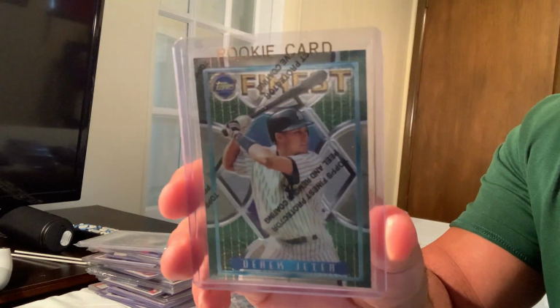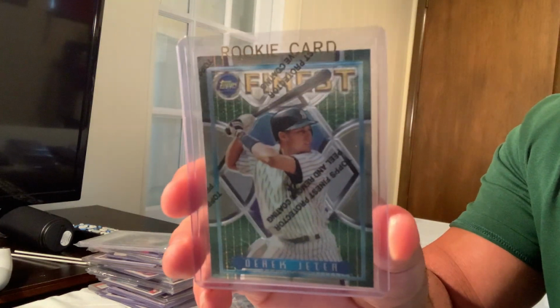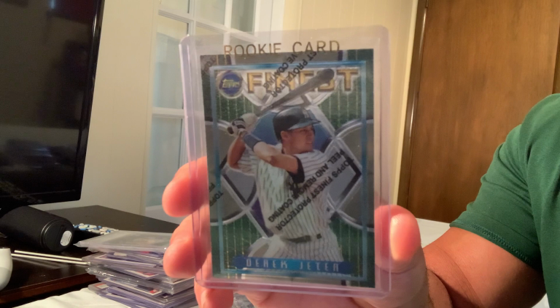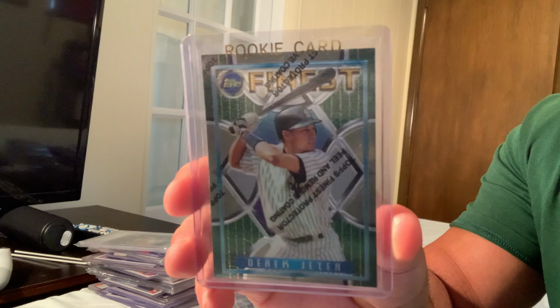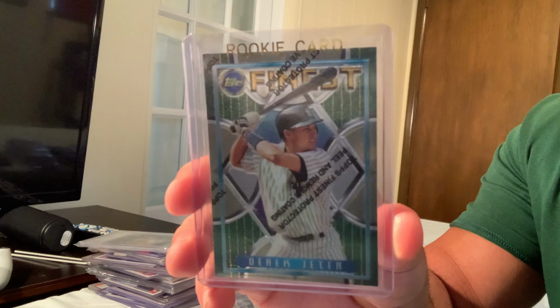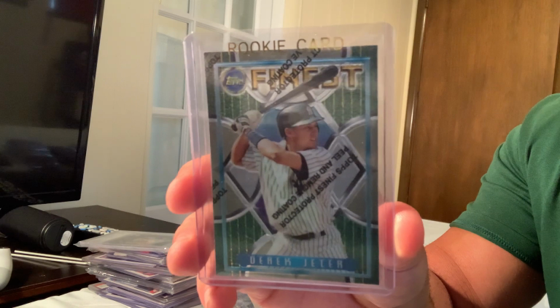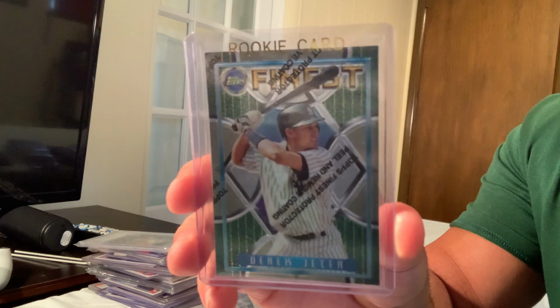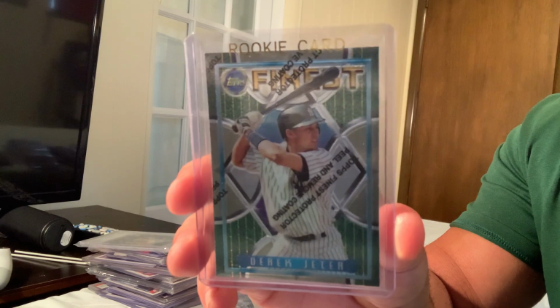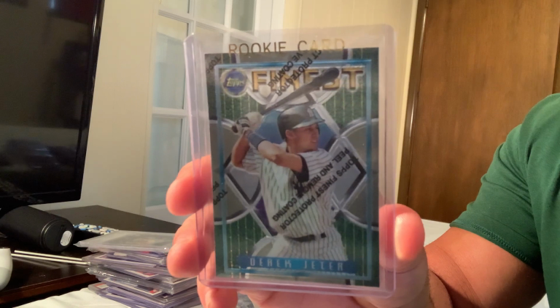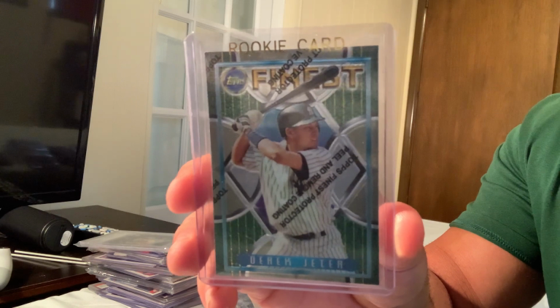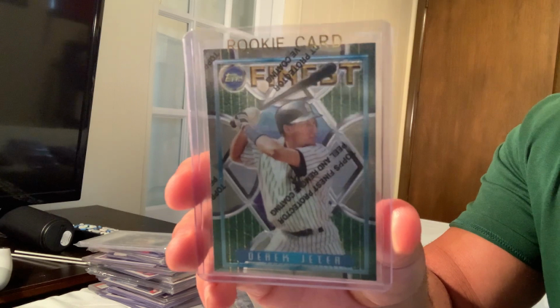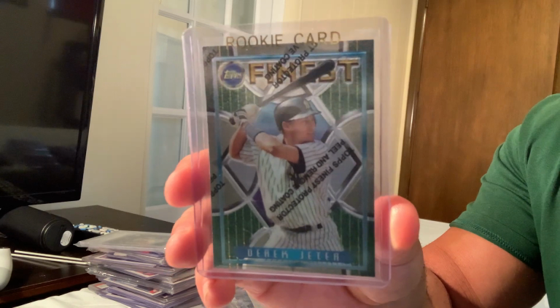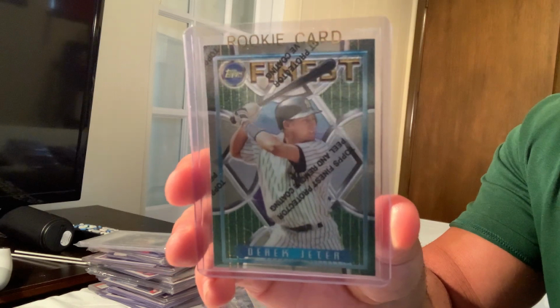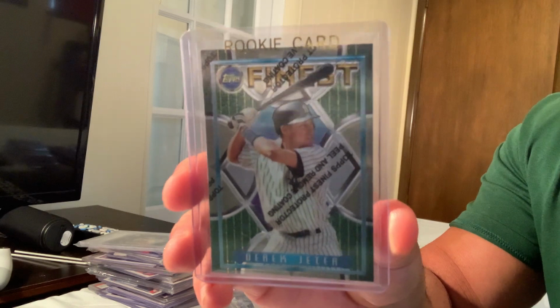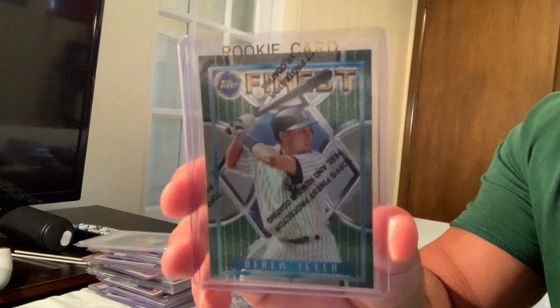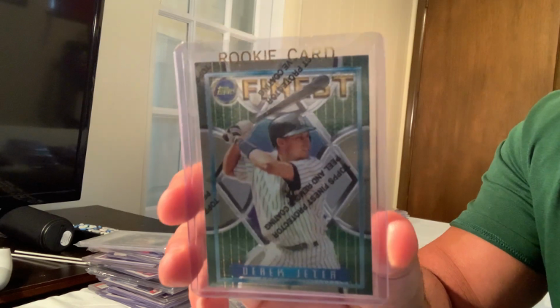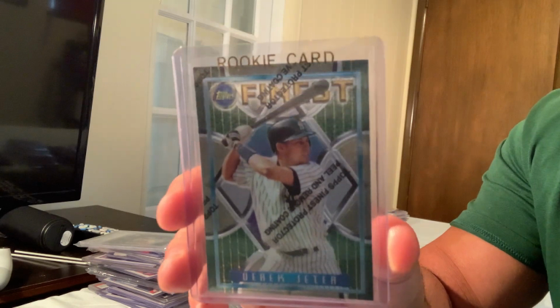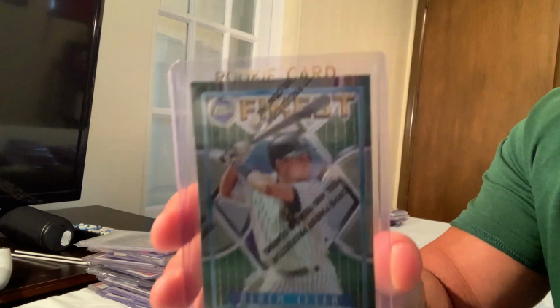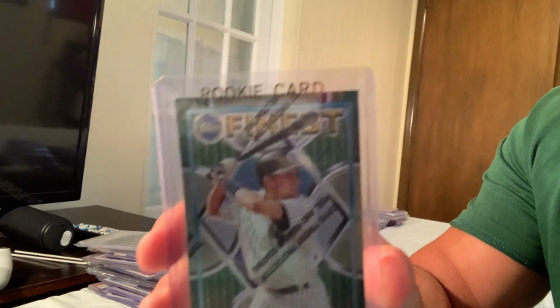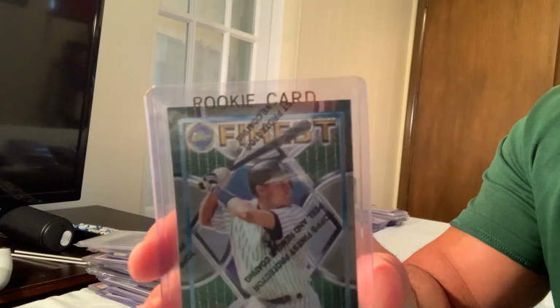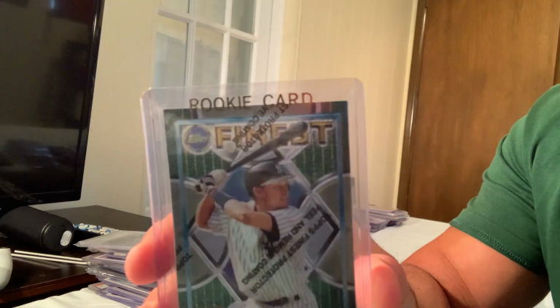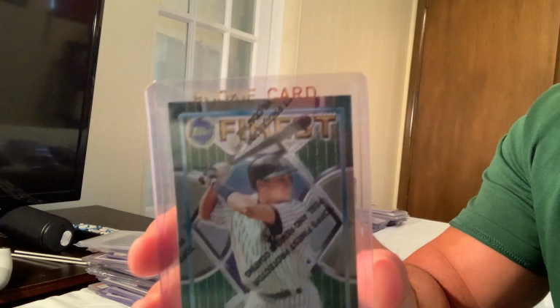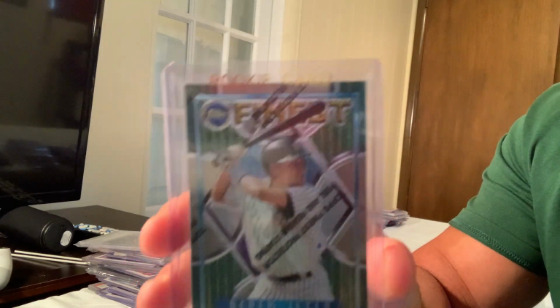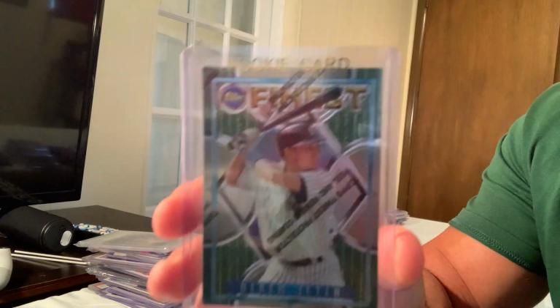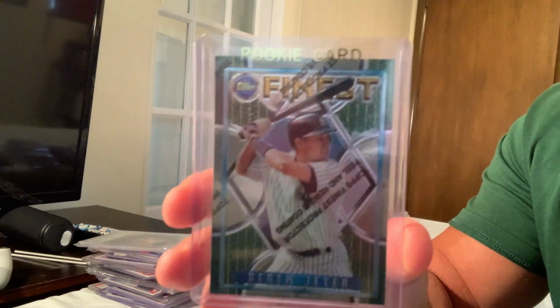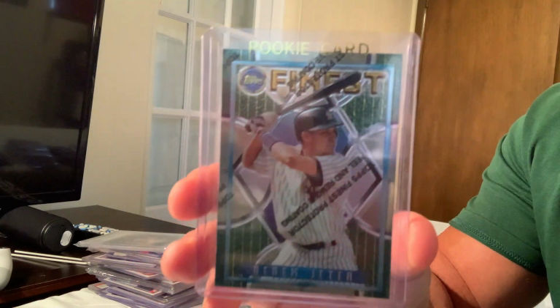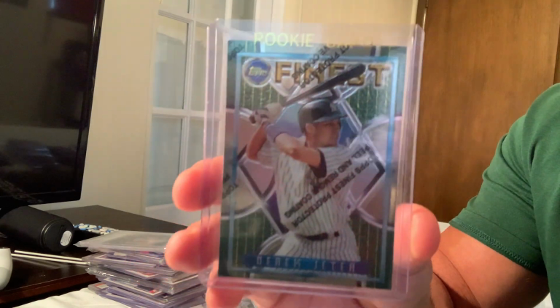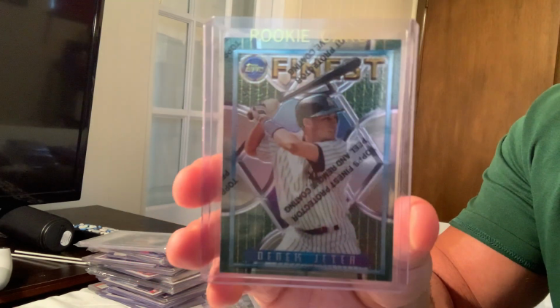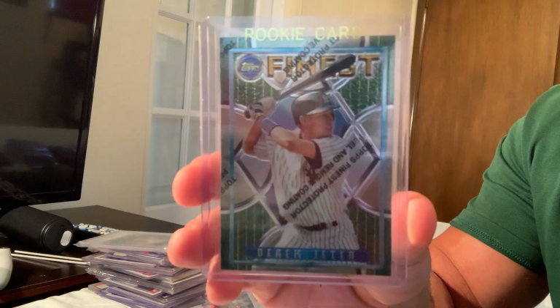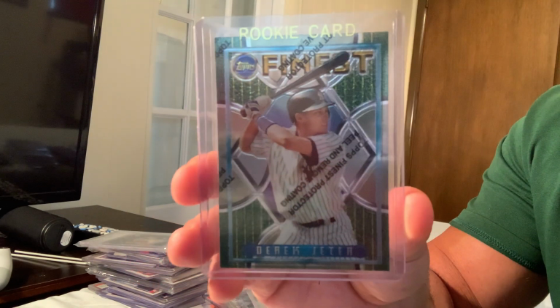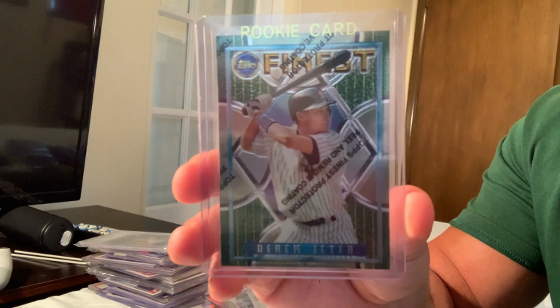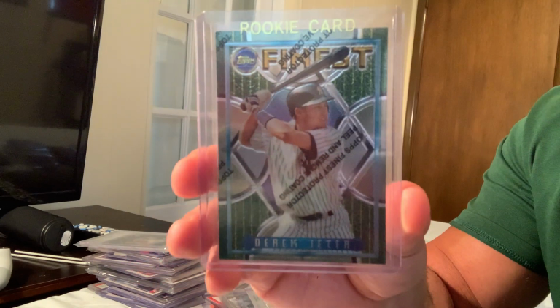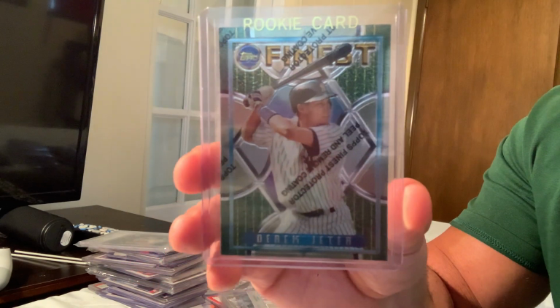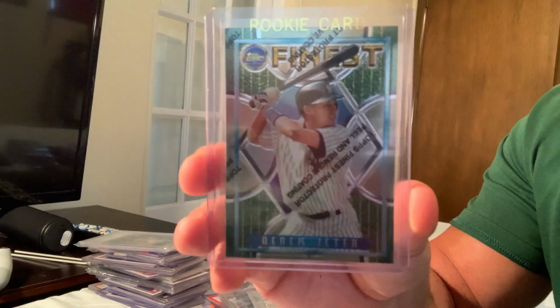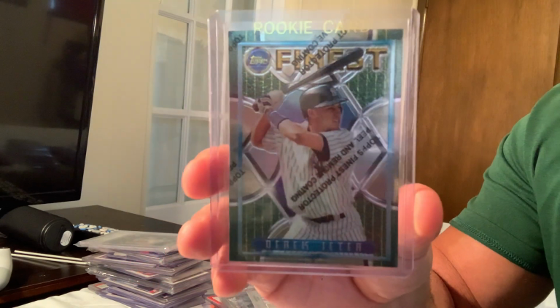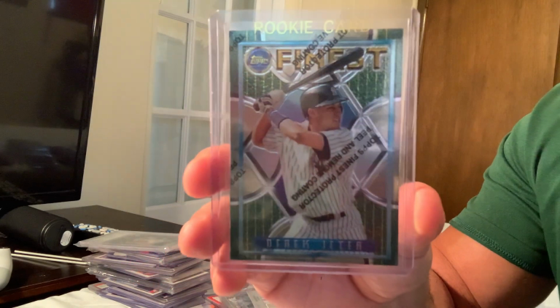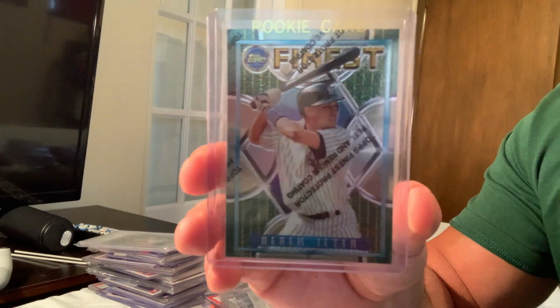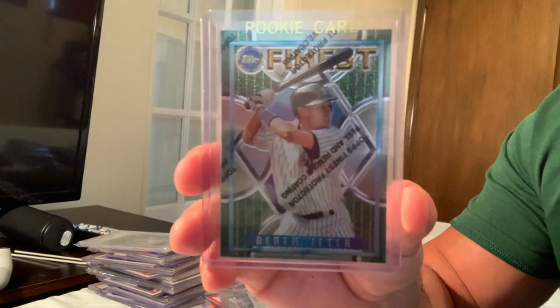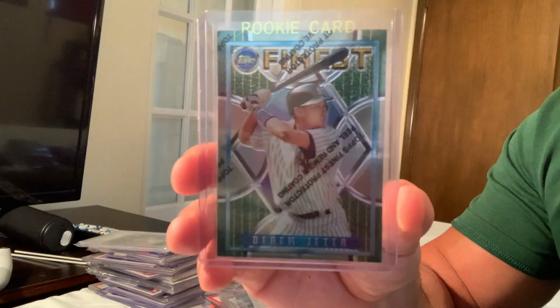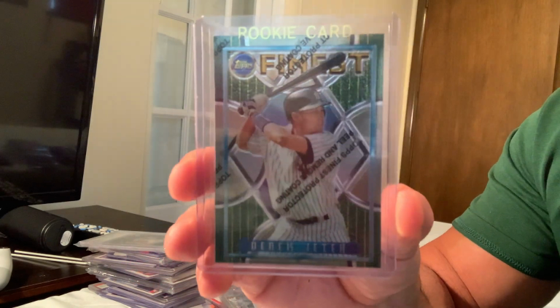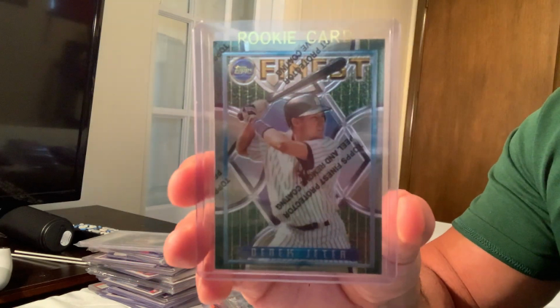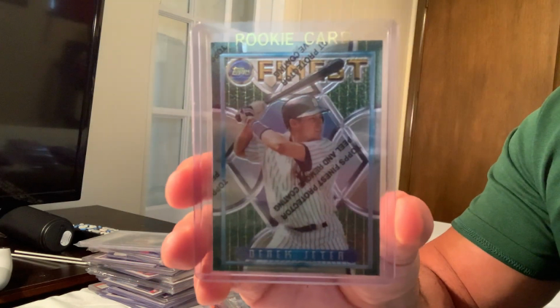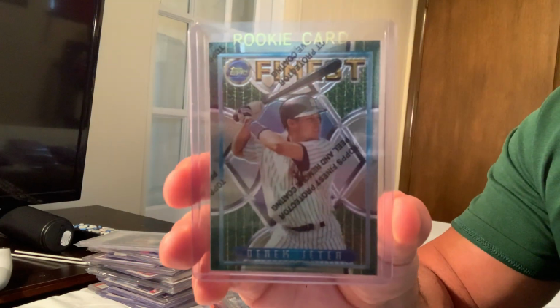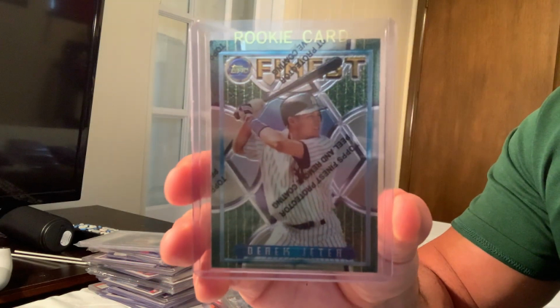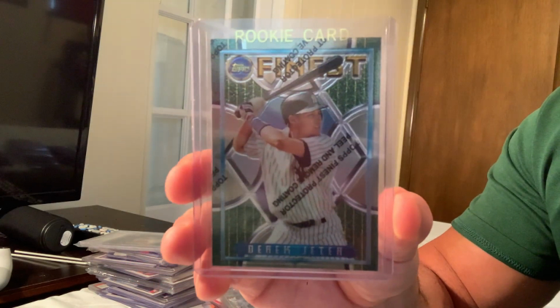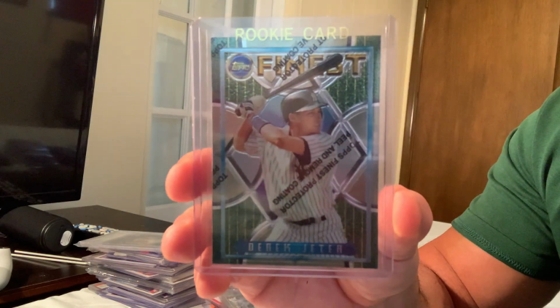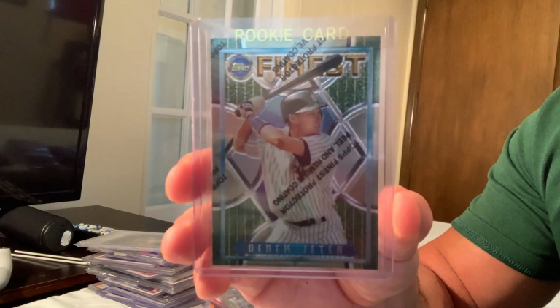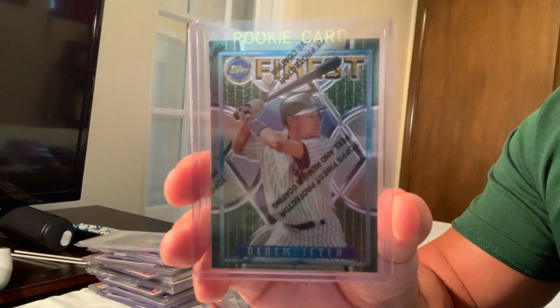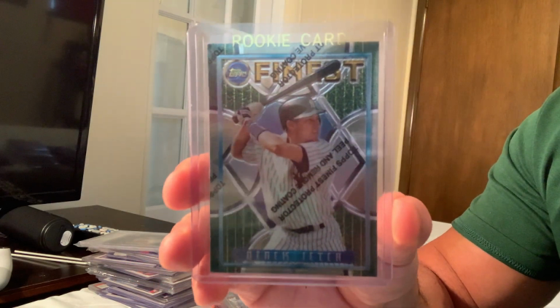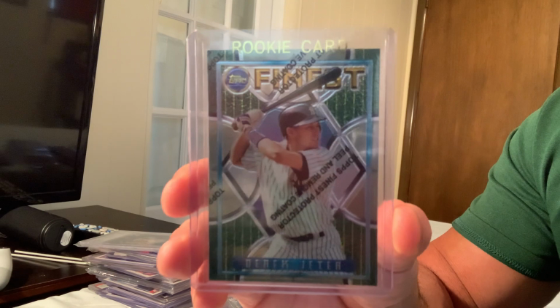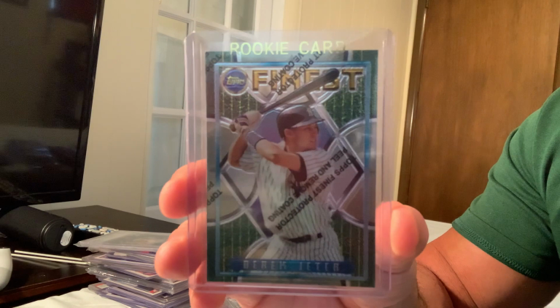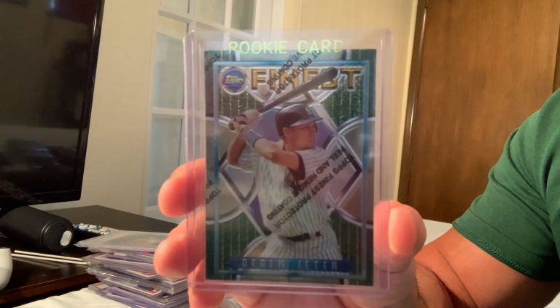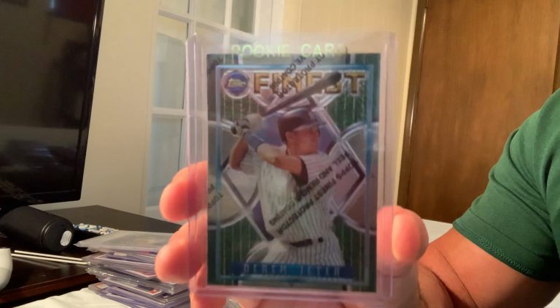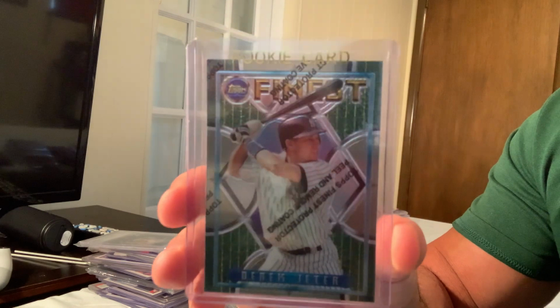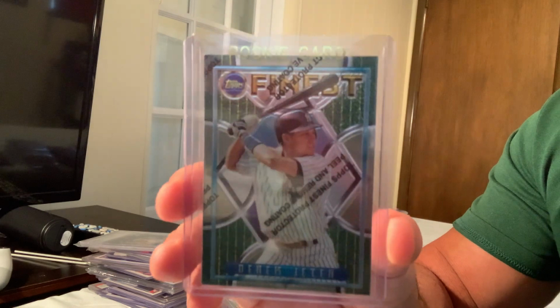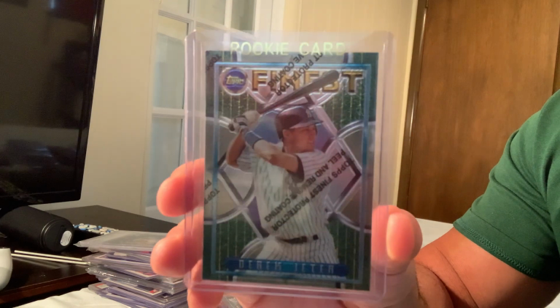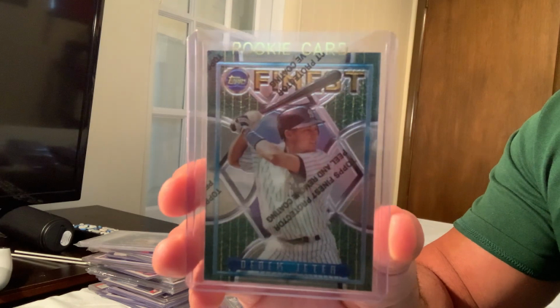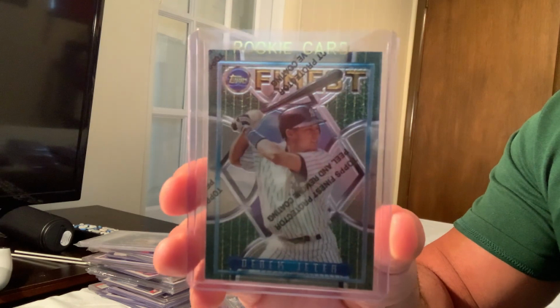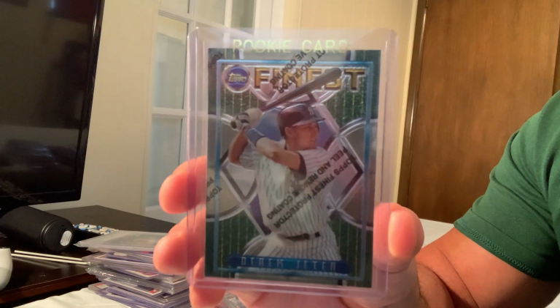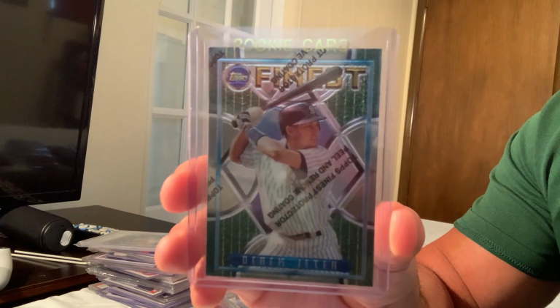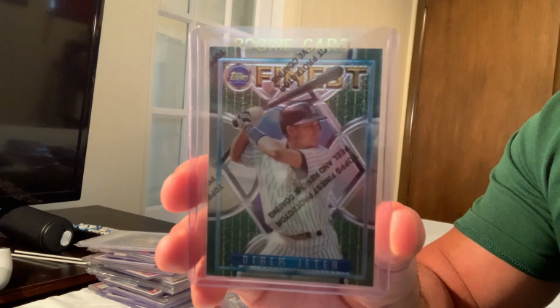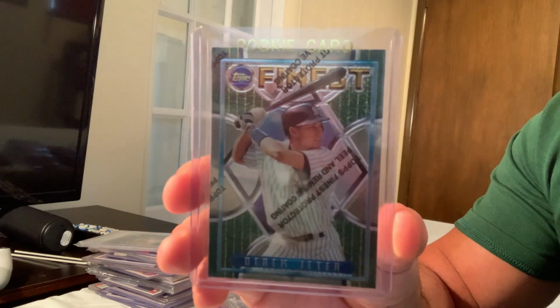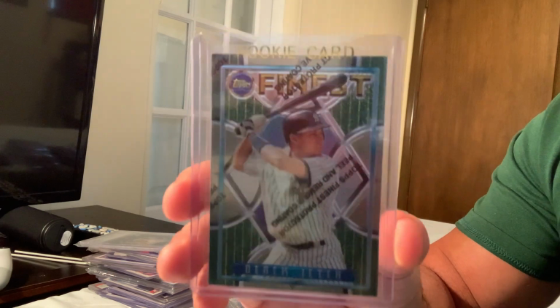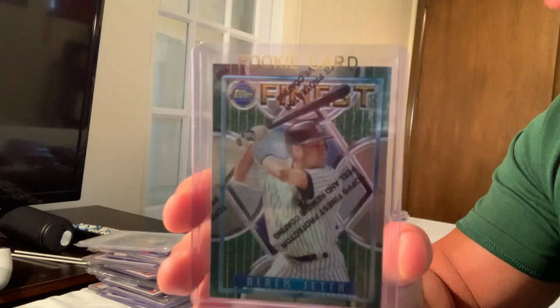The 1995 Topps Finest with the coating Derek Jeter, card number 274, sold for $1,200.